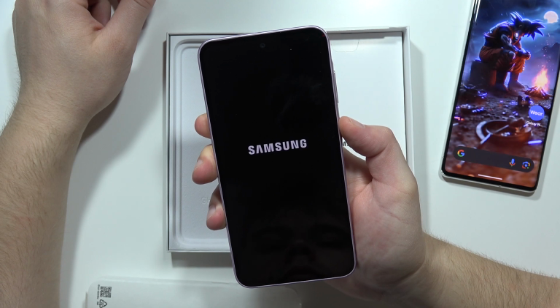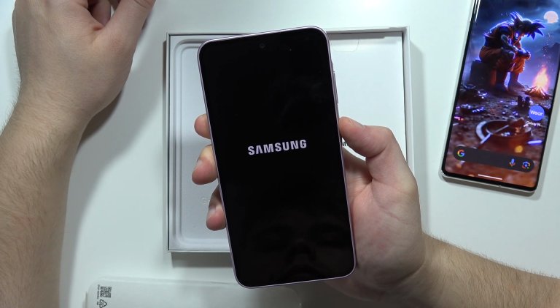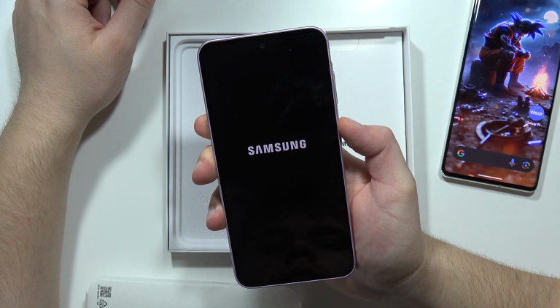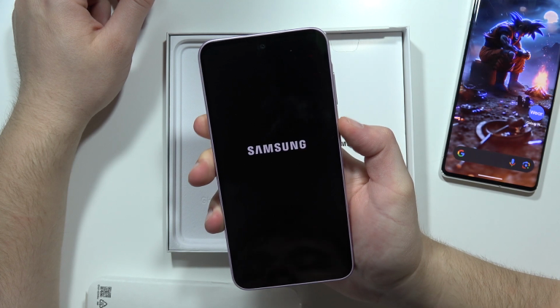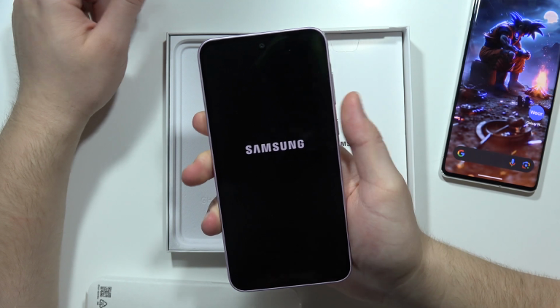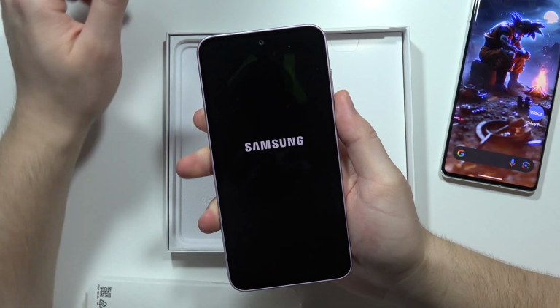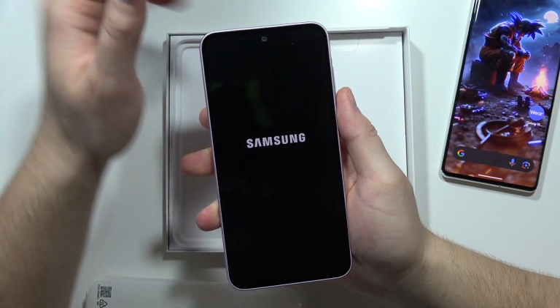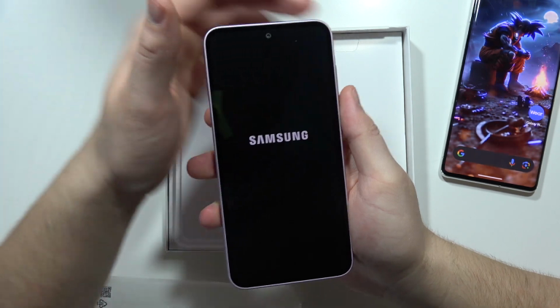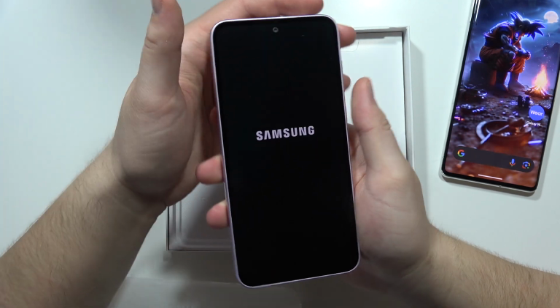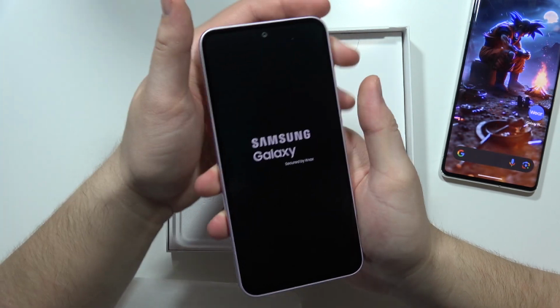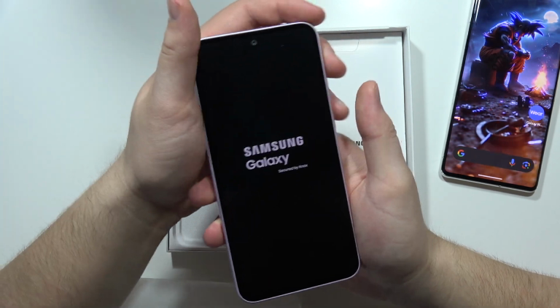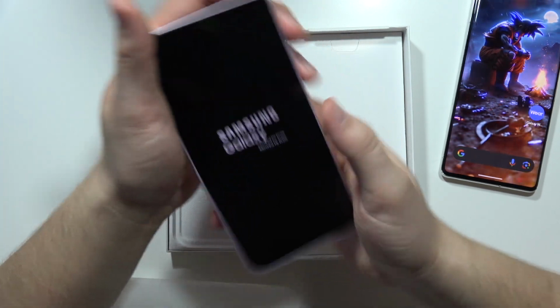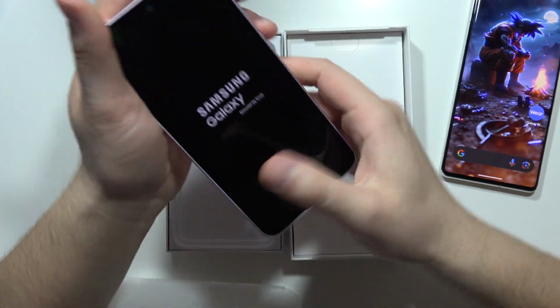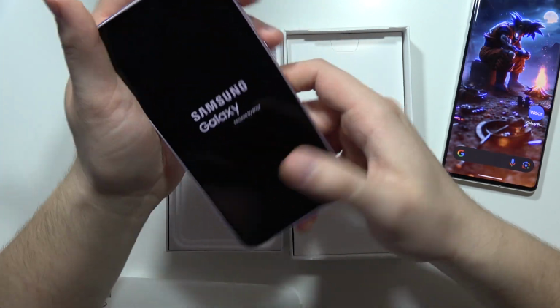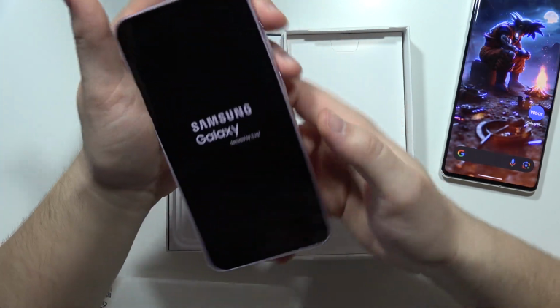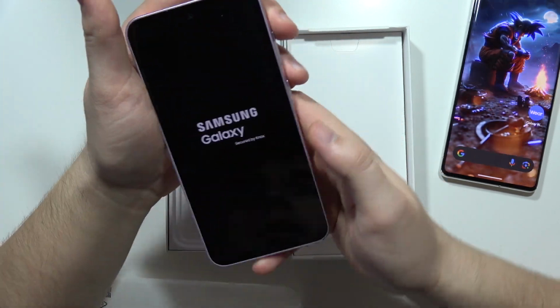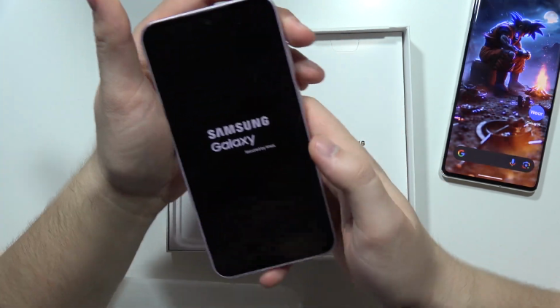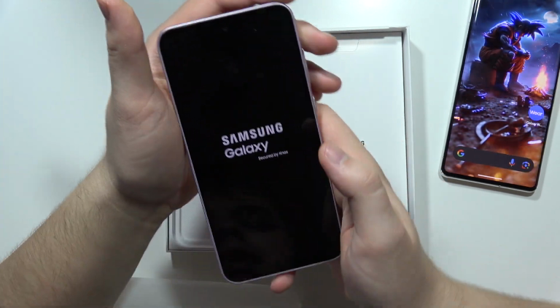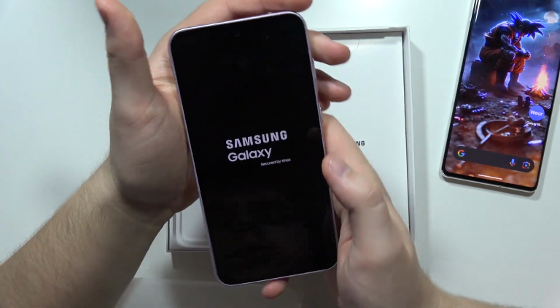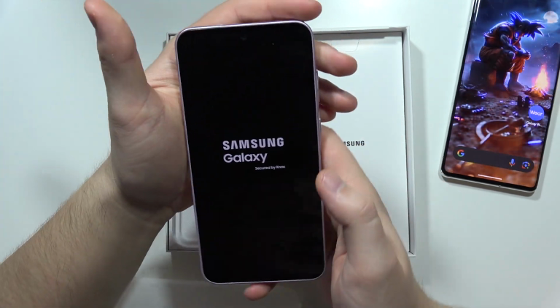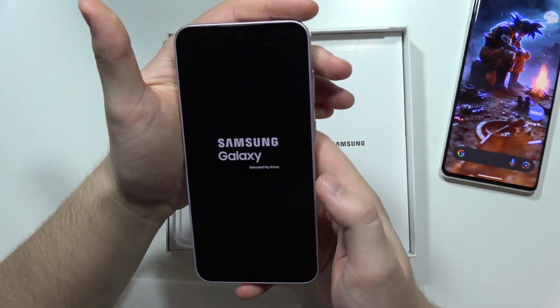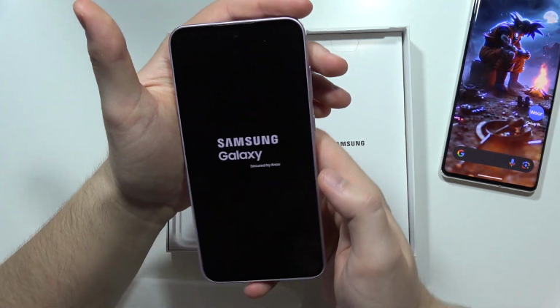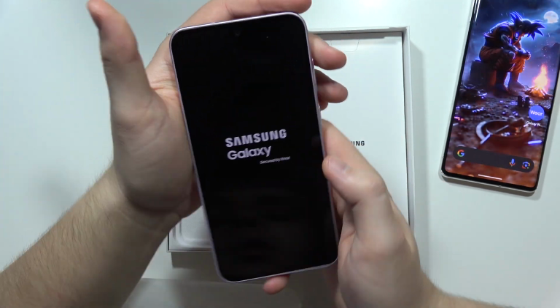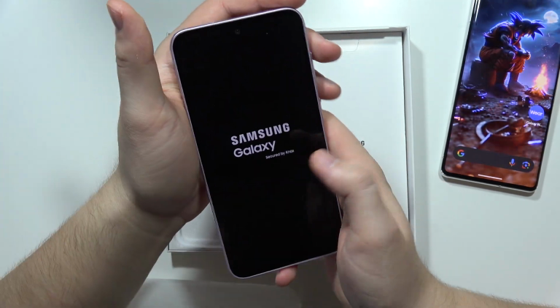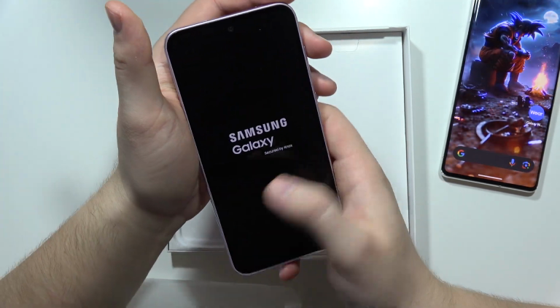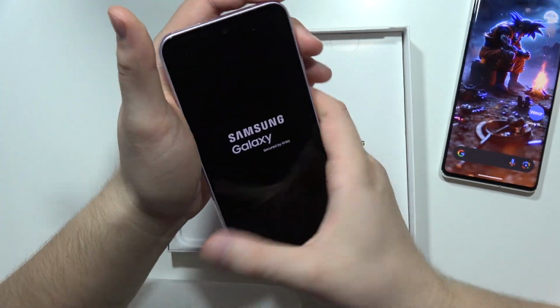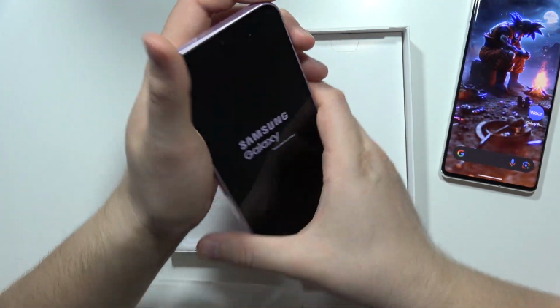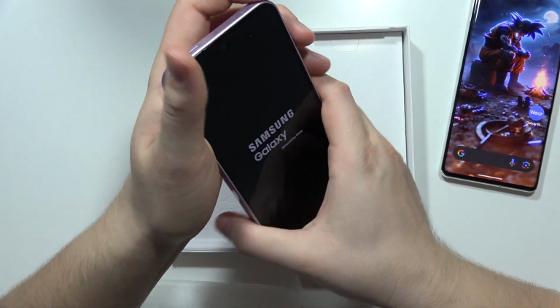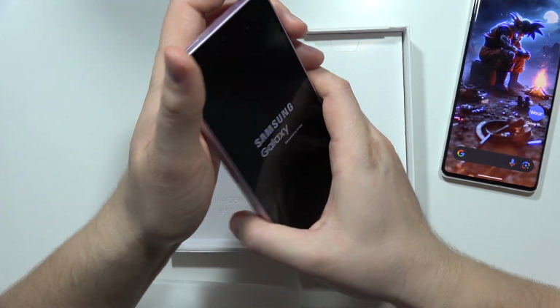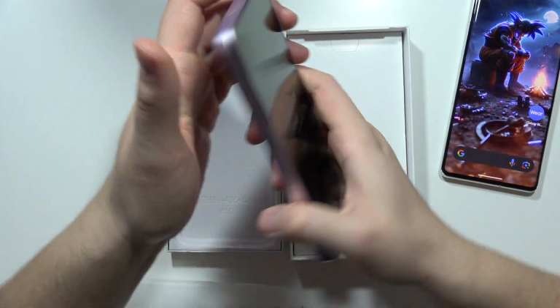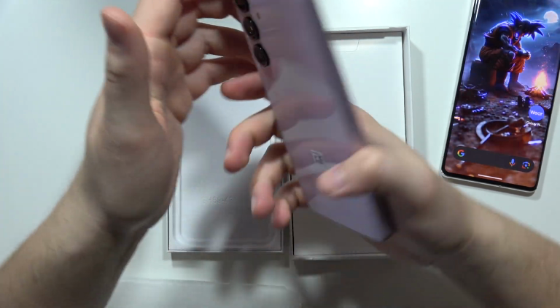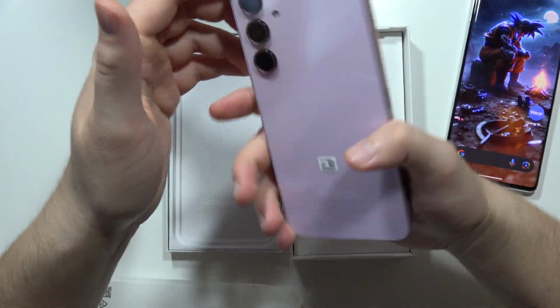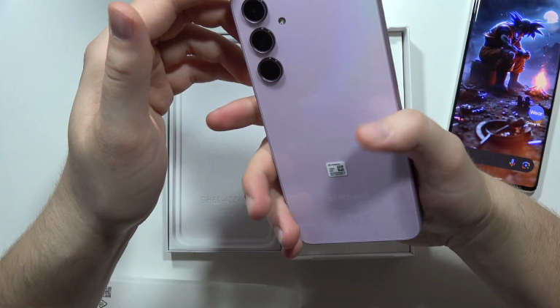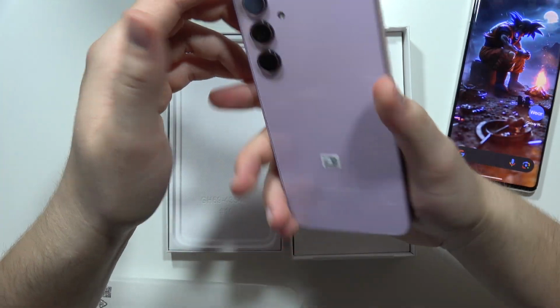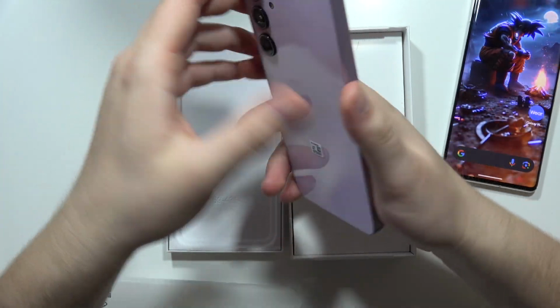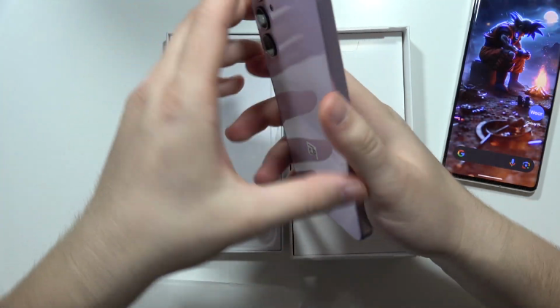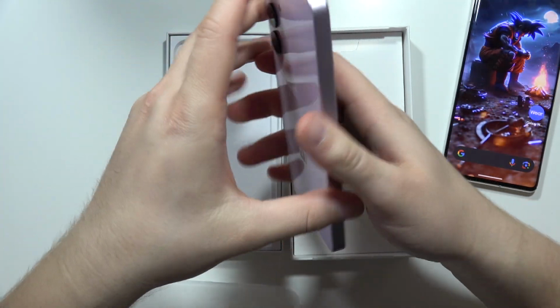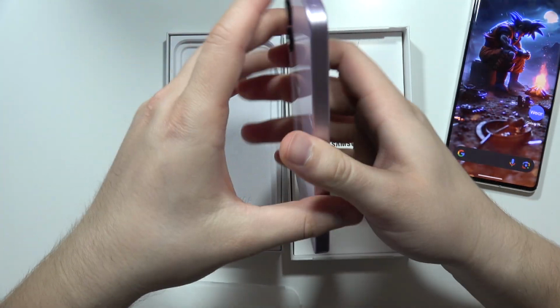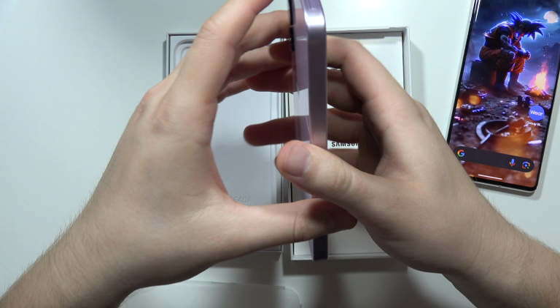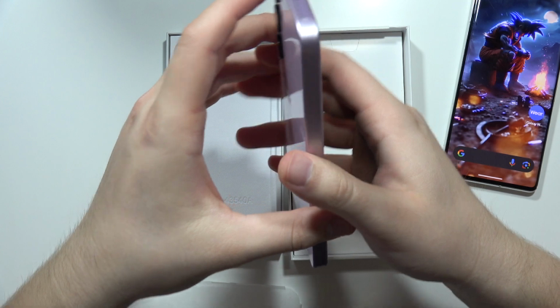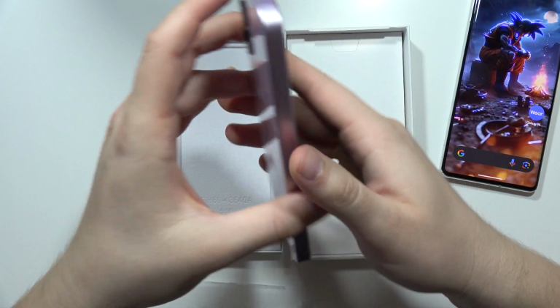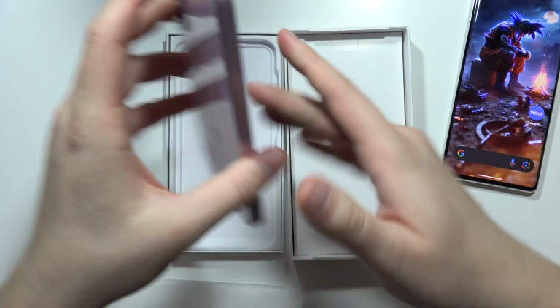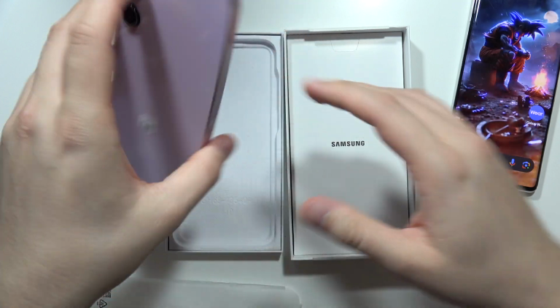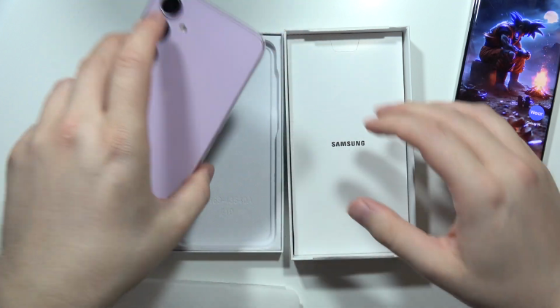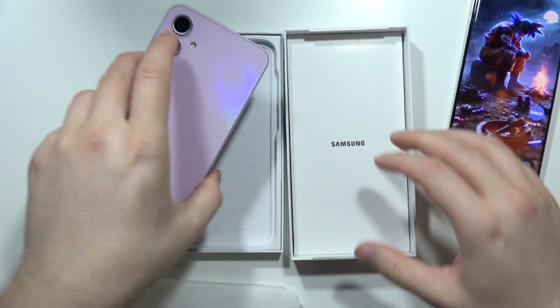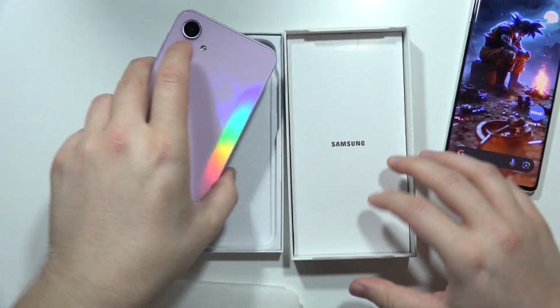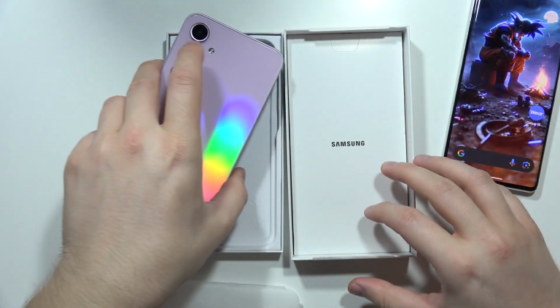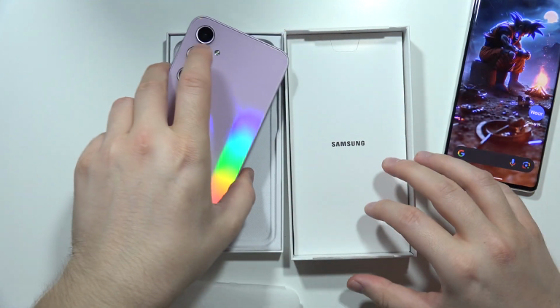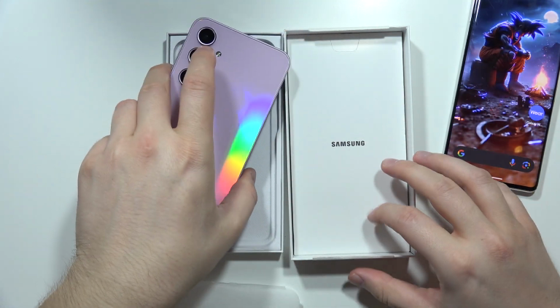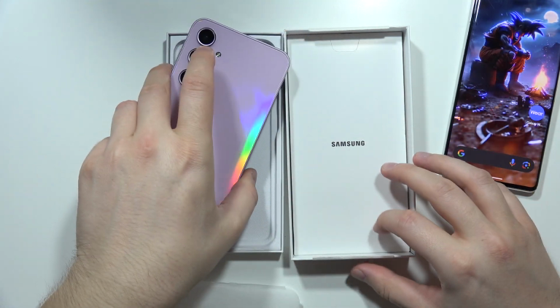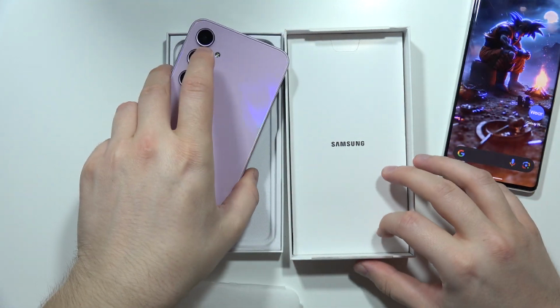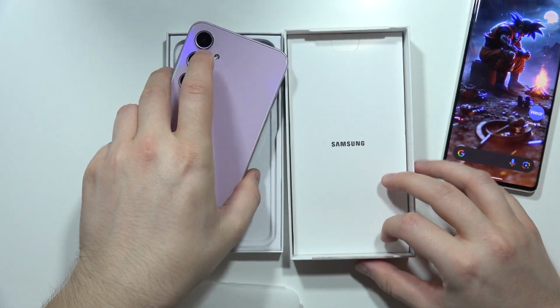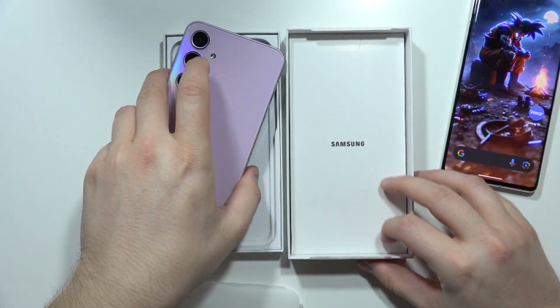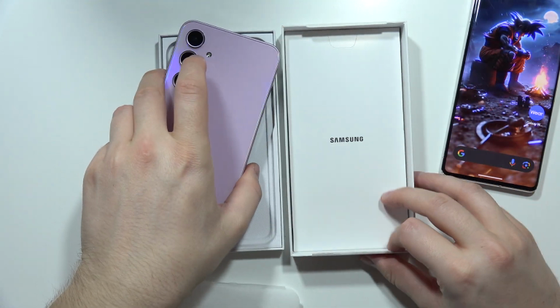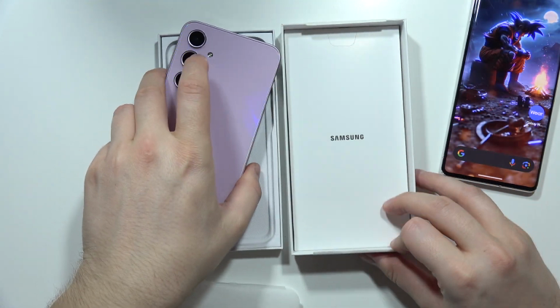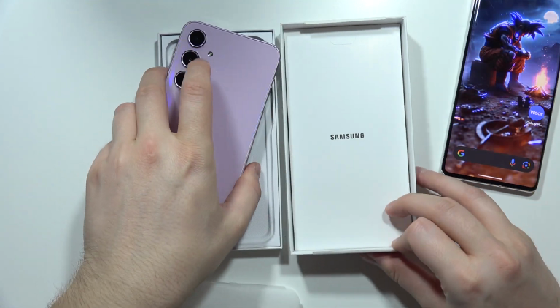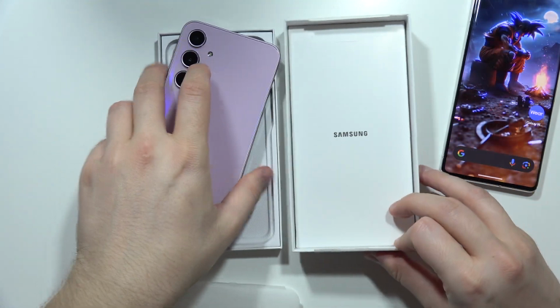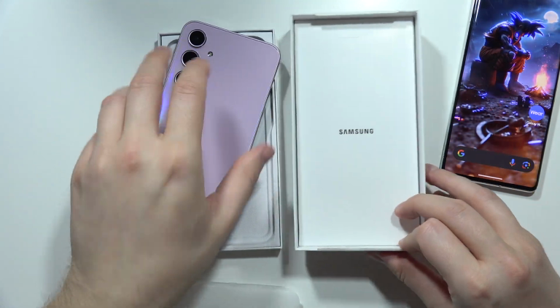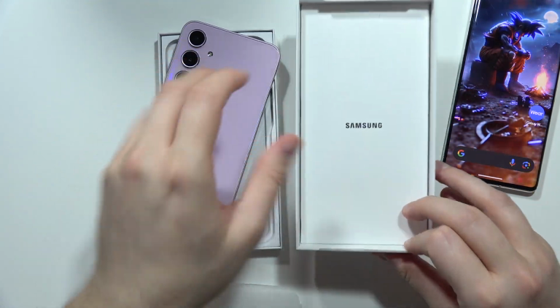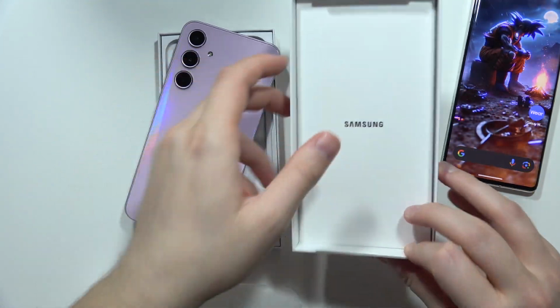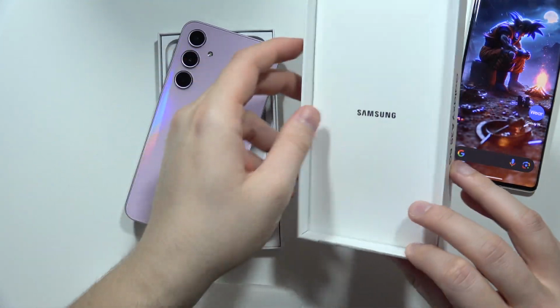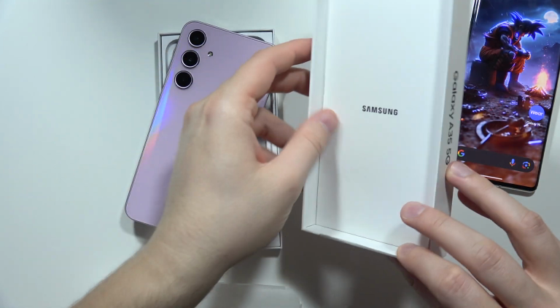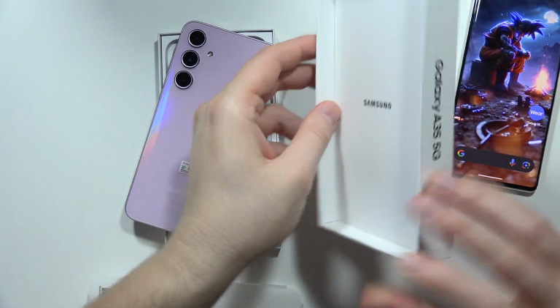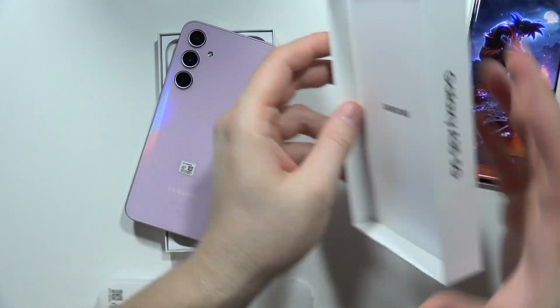Let's turn on the device. There we go — as you can see, we've got the Samsung Galaxy logo on the screen, and now we can take a look at some details.